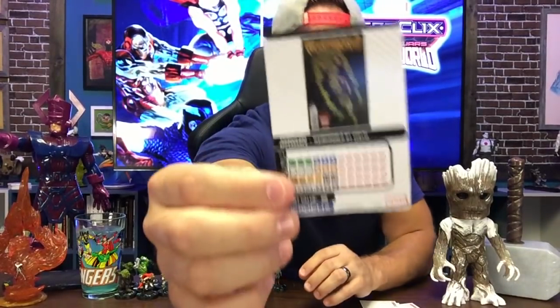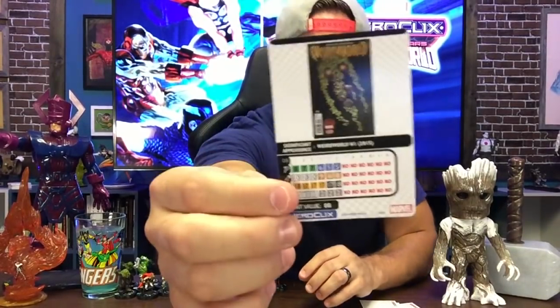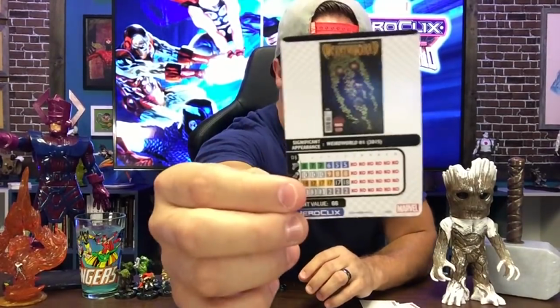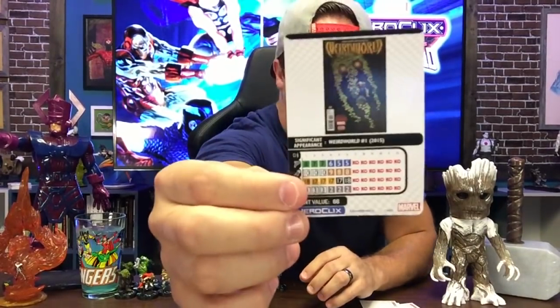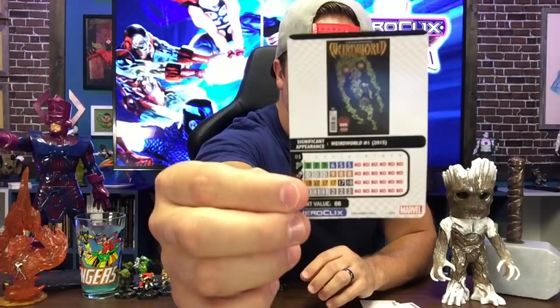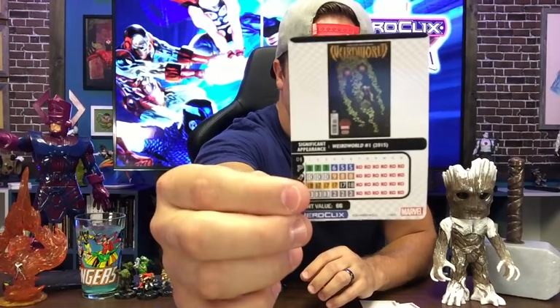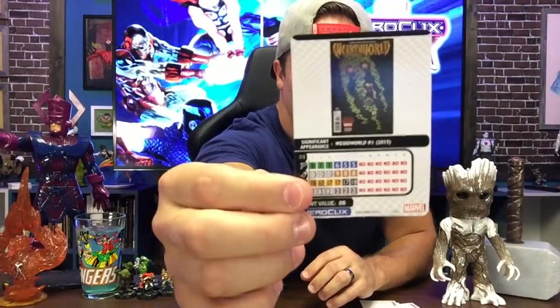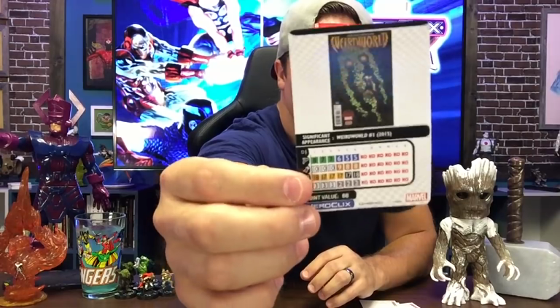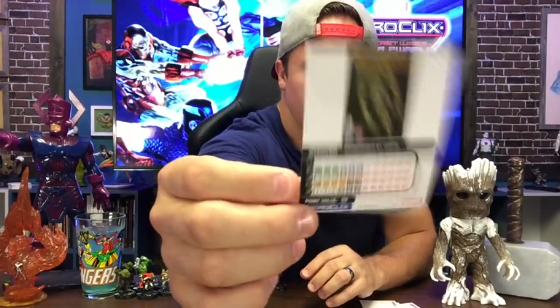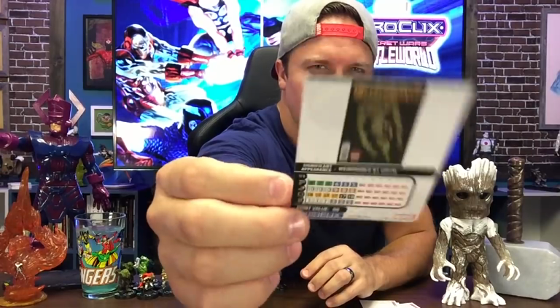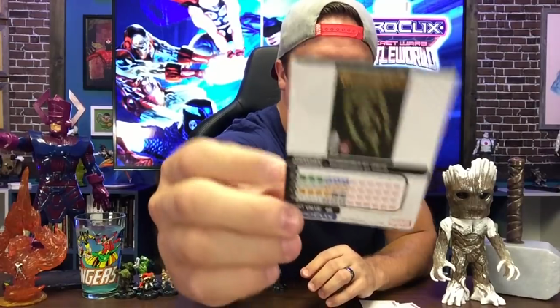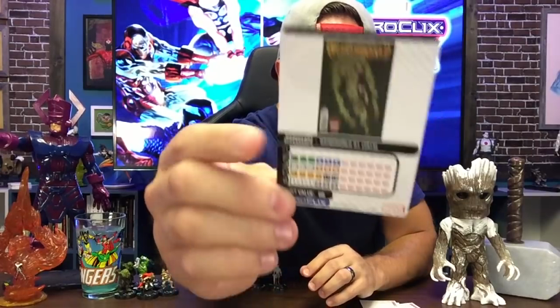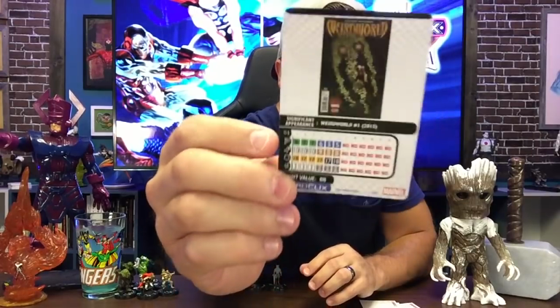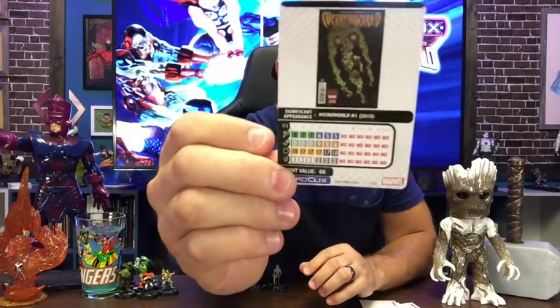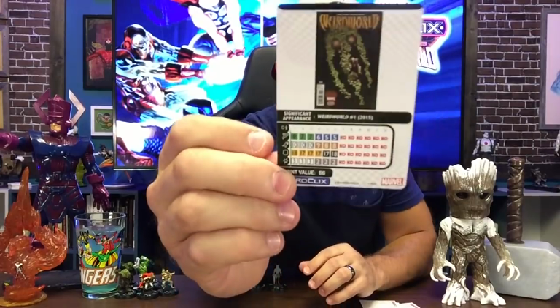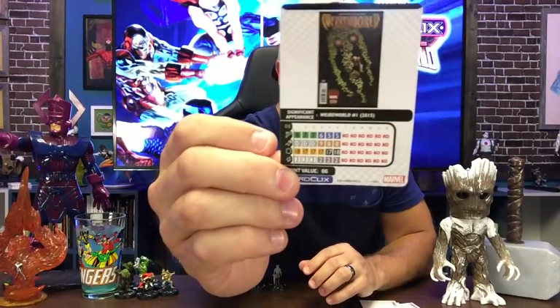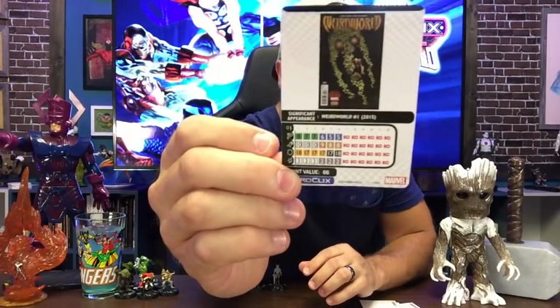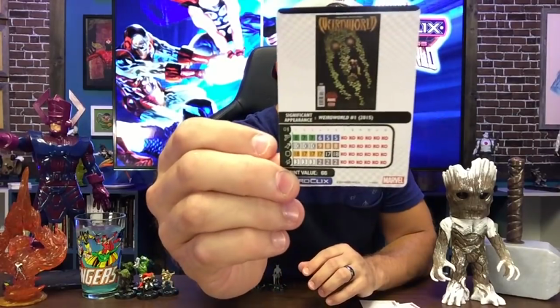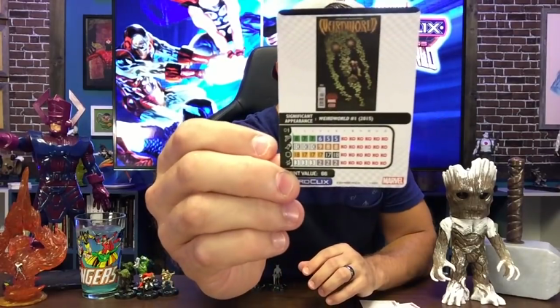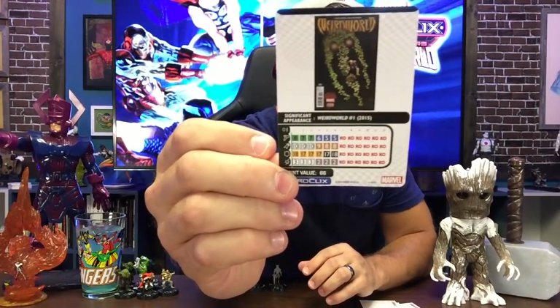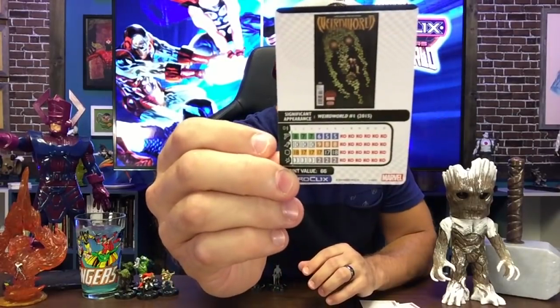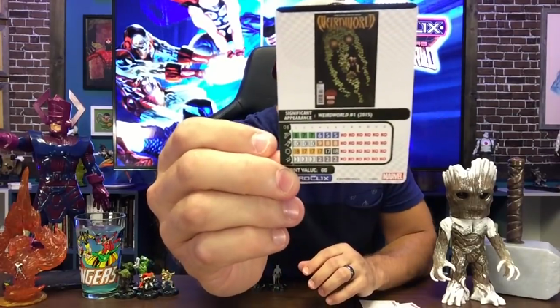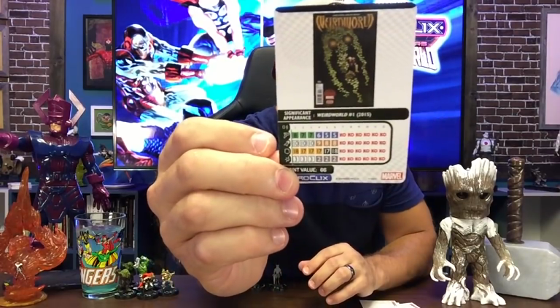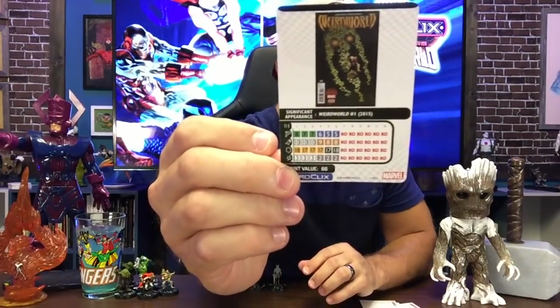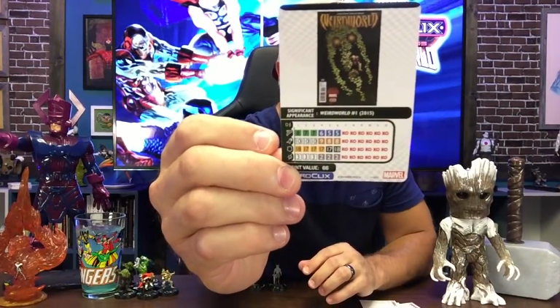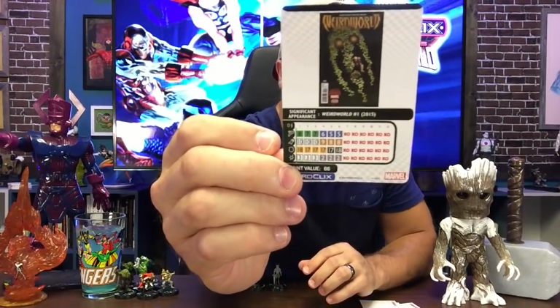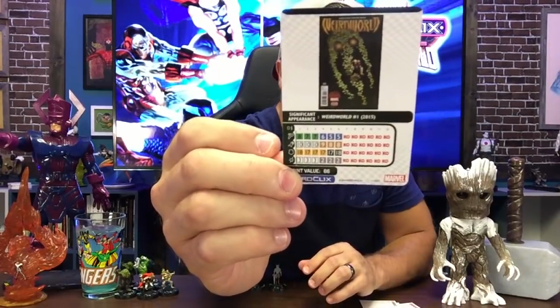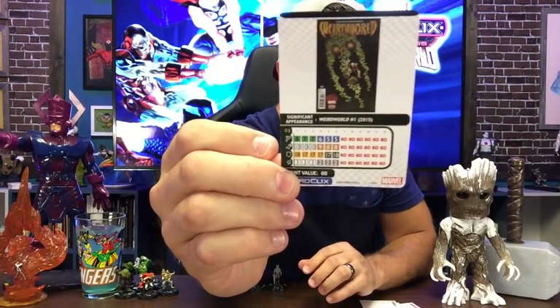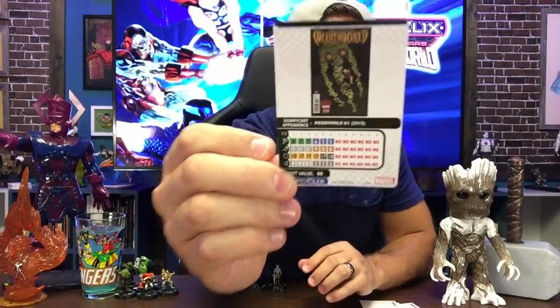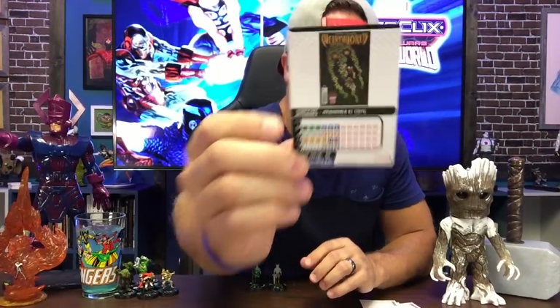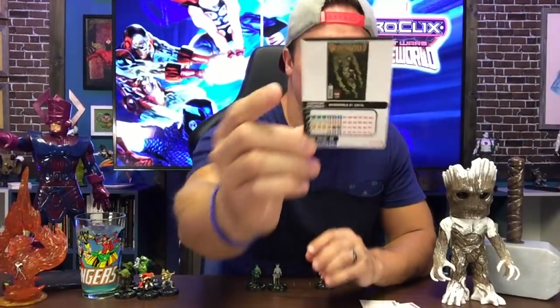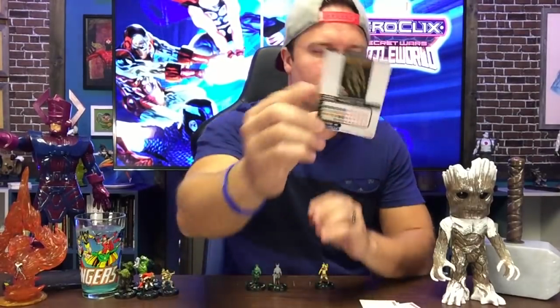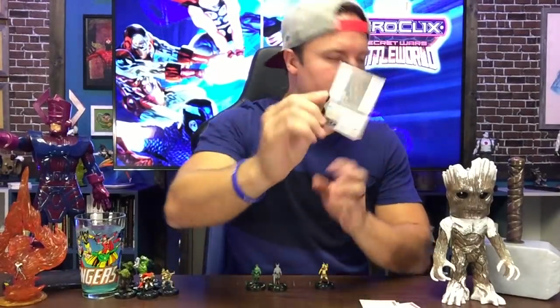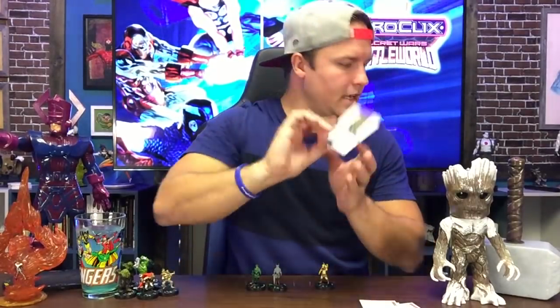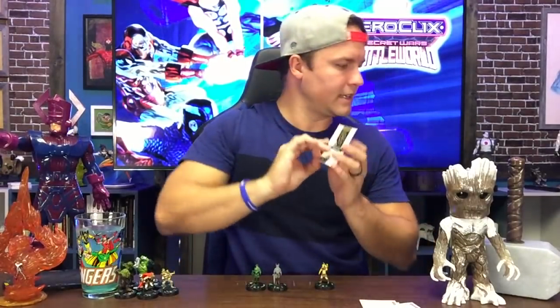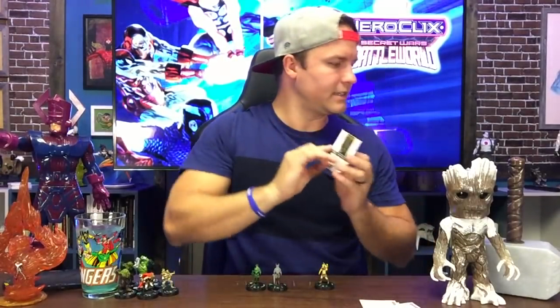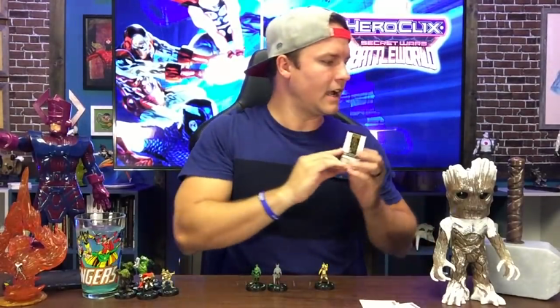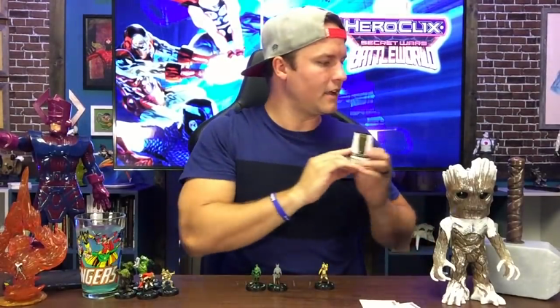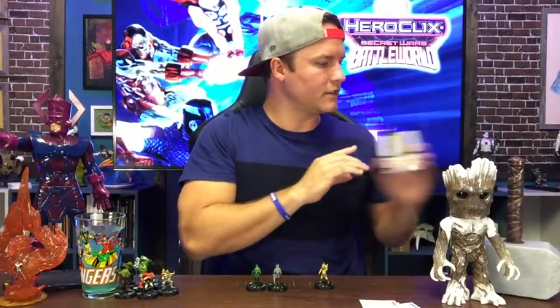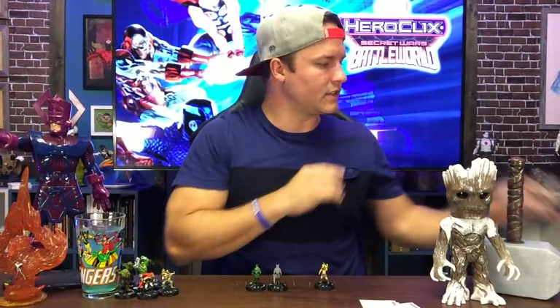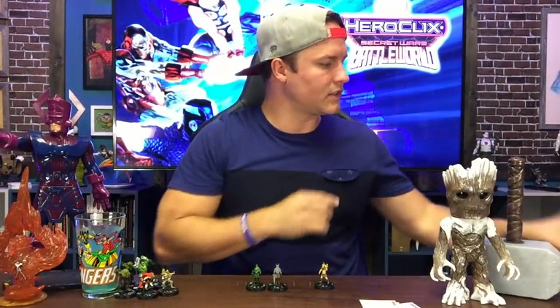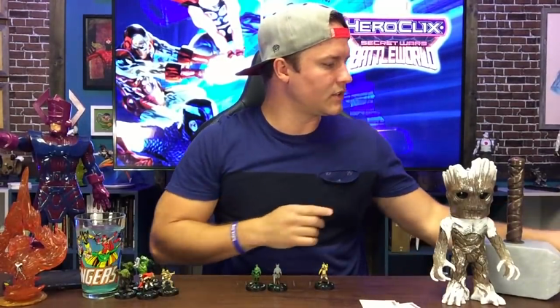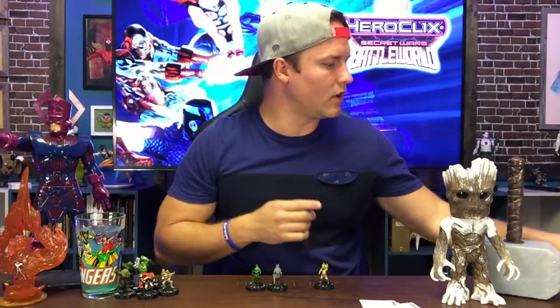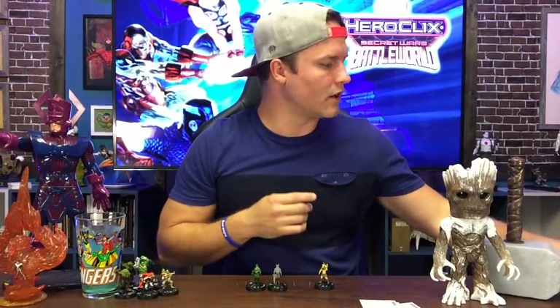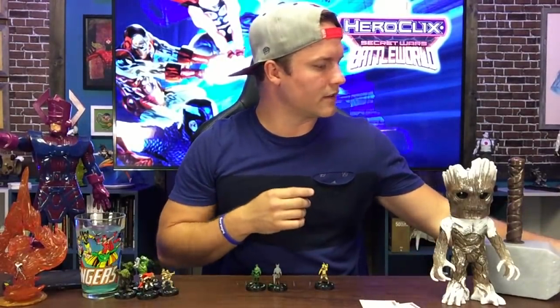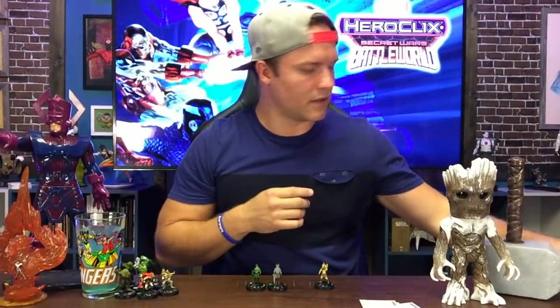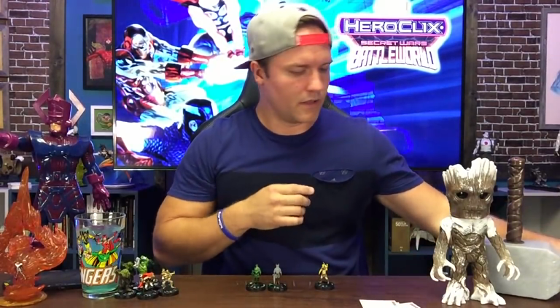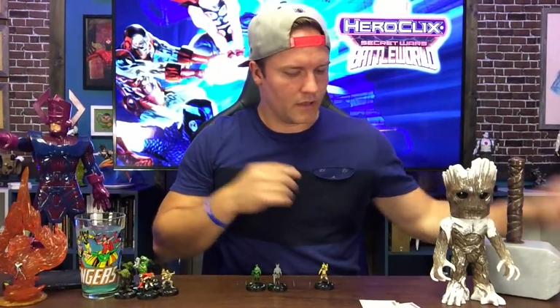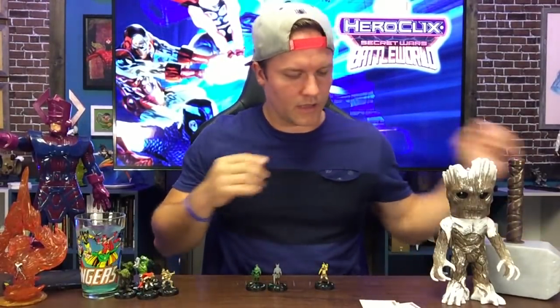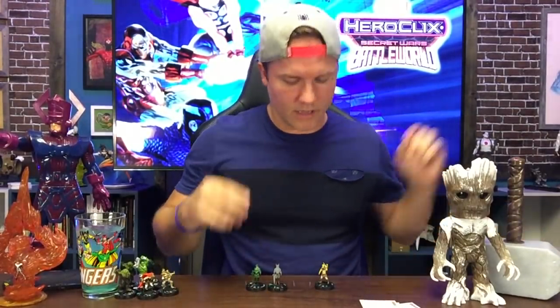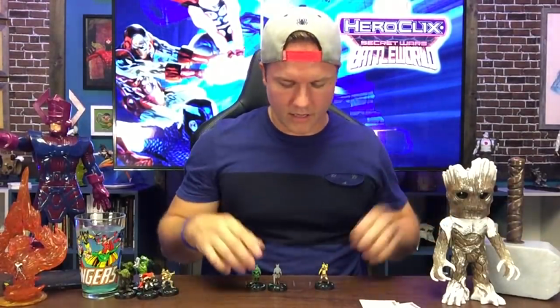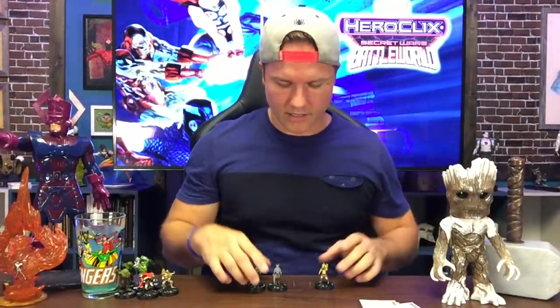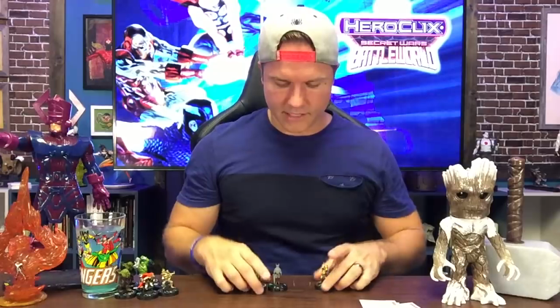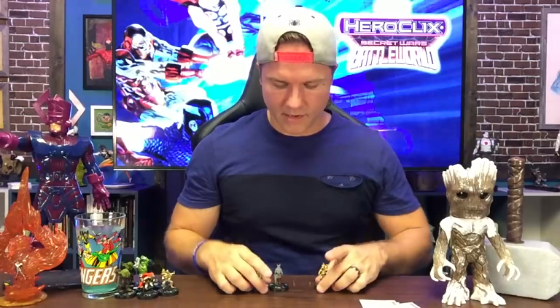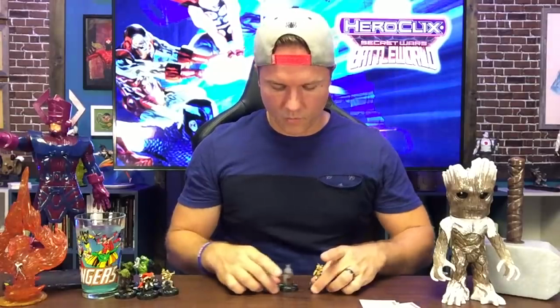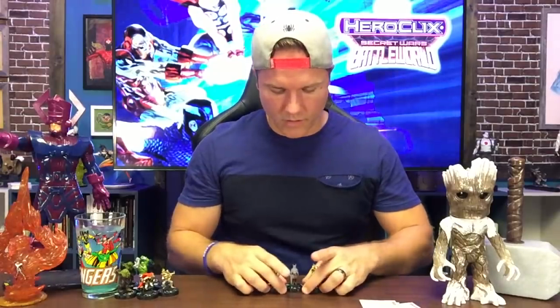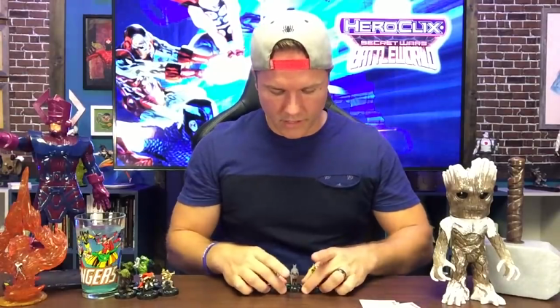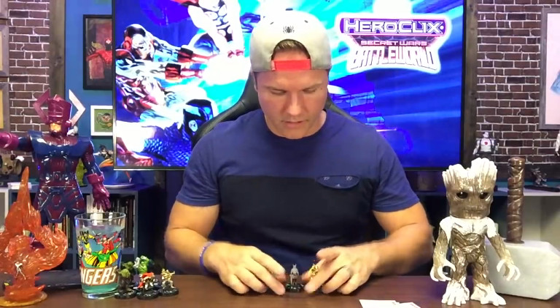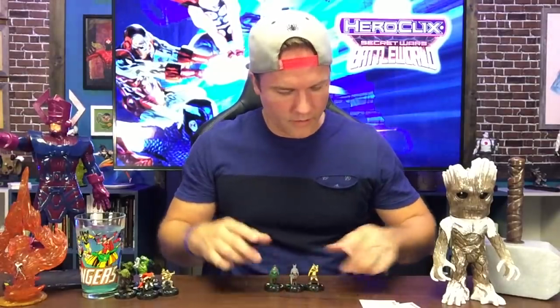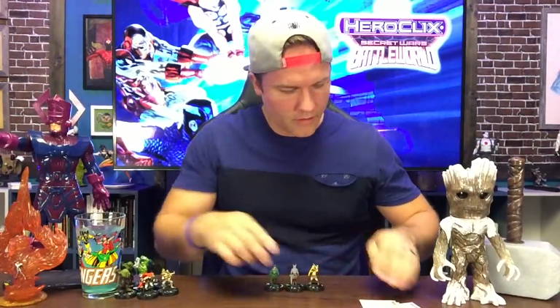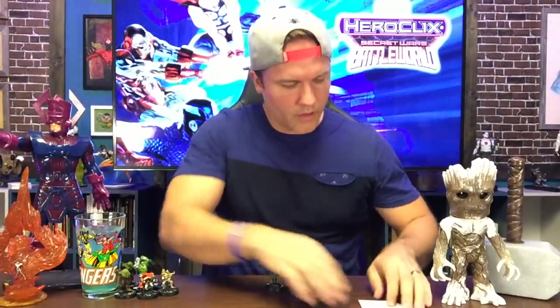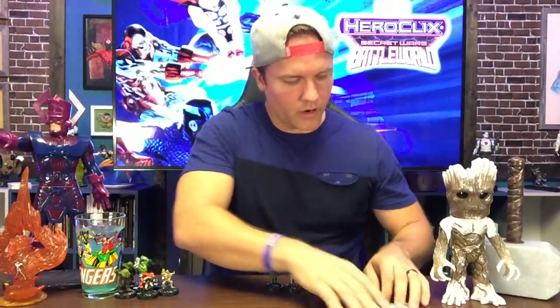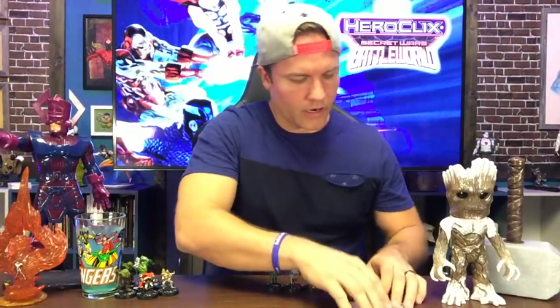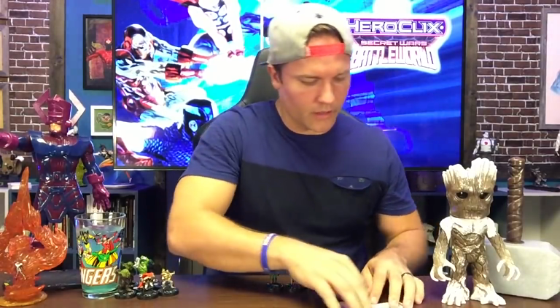Special damage power — Whatever Knows Fear — Exploit Weakness. When Man-Thing commander uses it, modify damage by plus one if the target has one or more action tokens. So he shares that damage power with the Man-Thing soldier. Pretty beefy on the back end there. Pretty nice dials to start on day one.